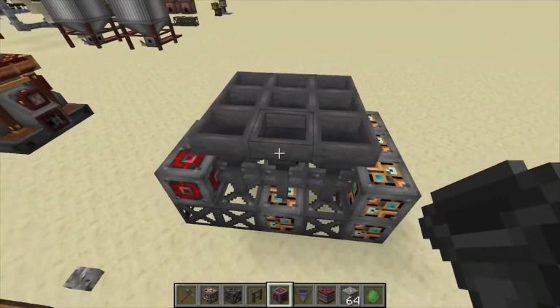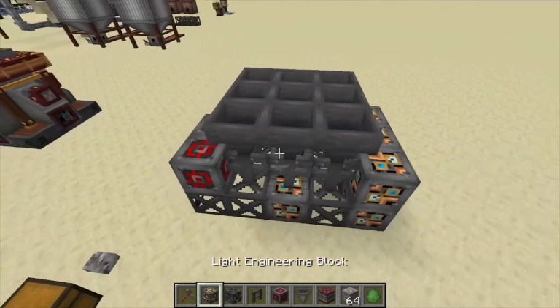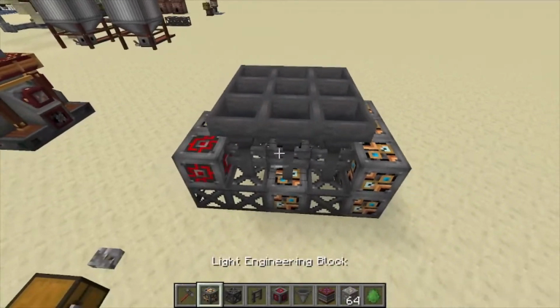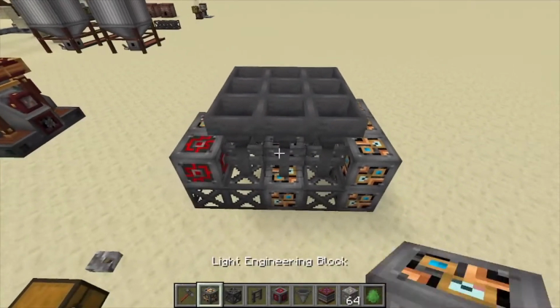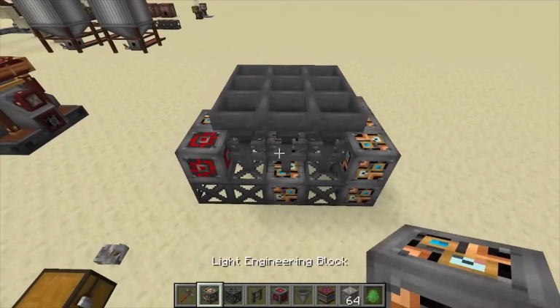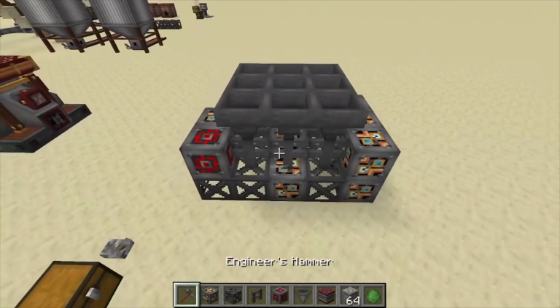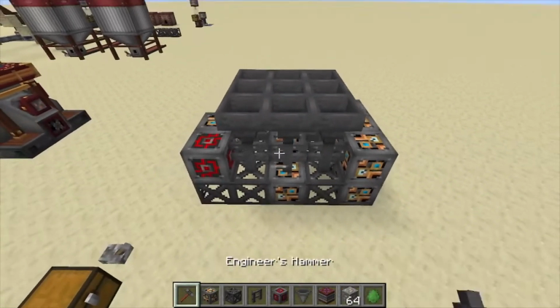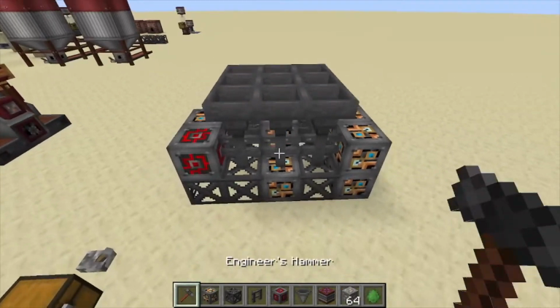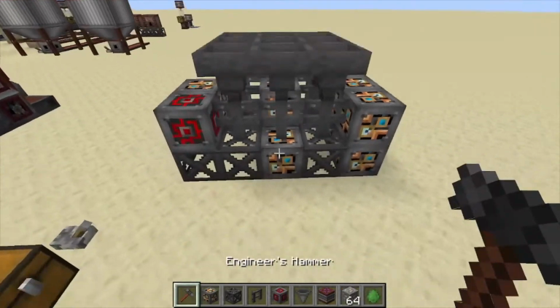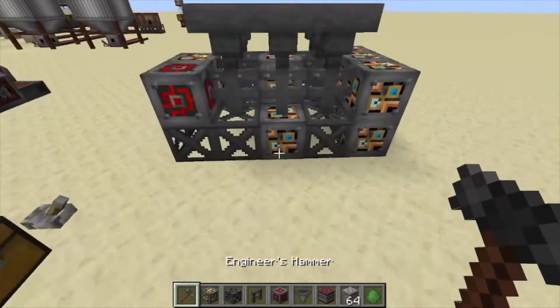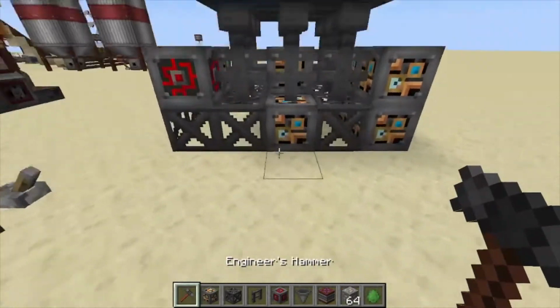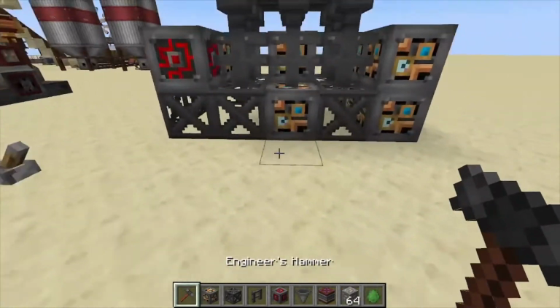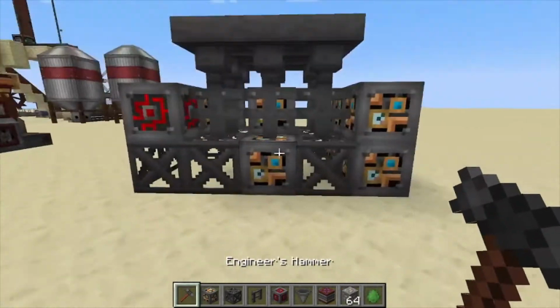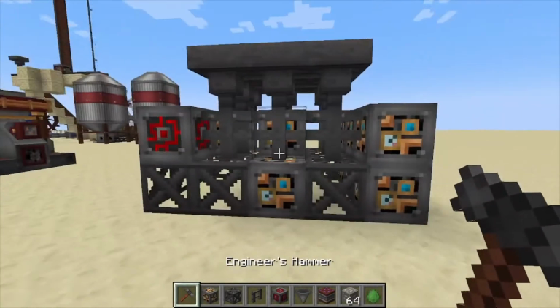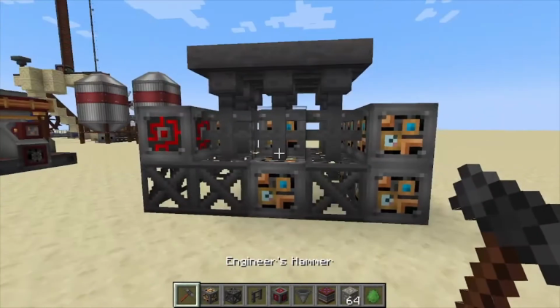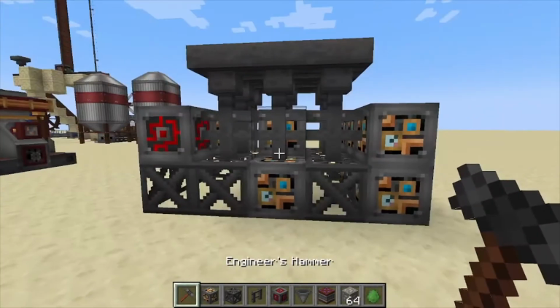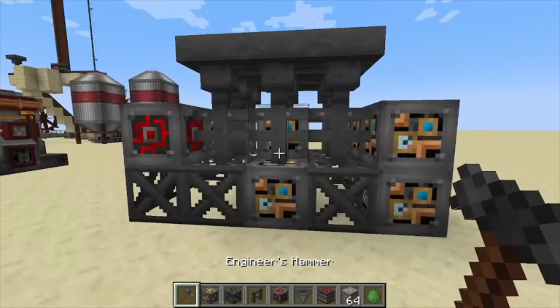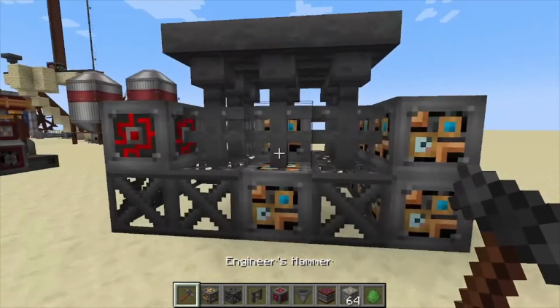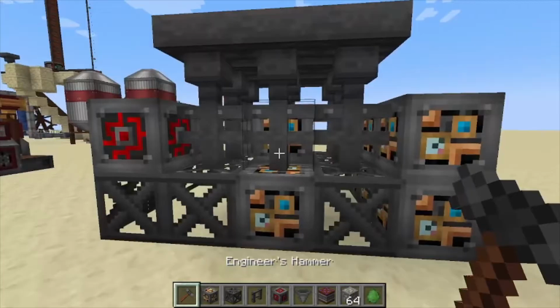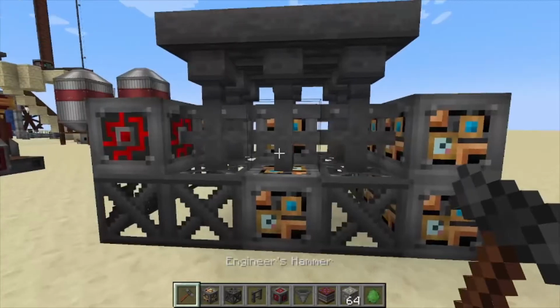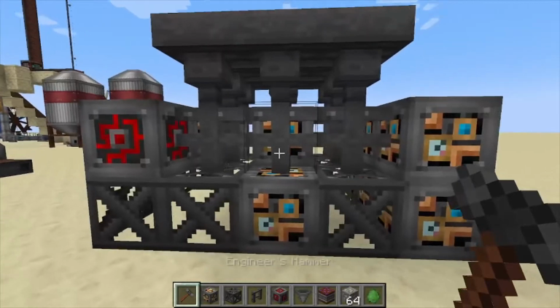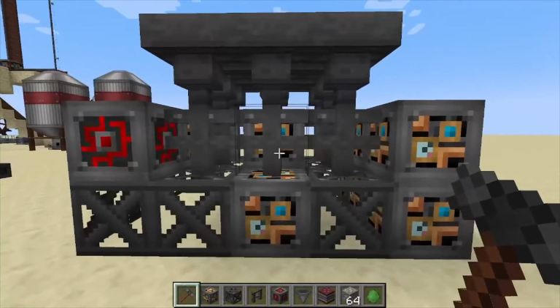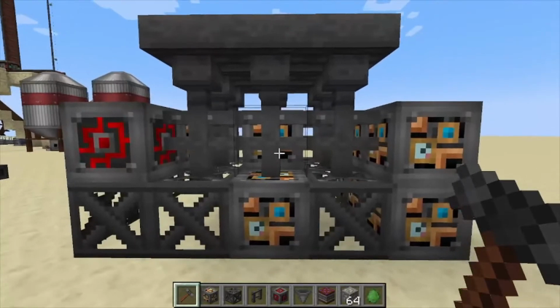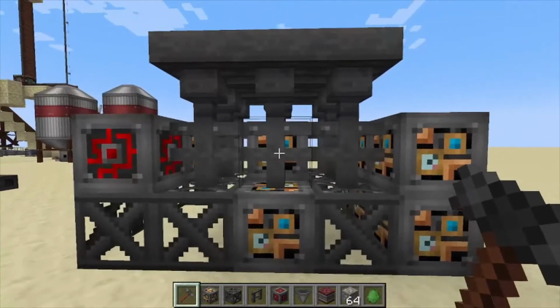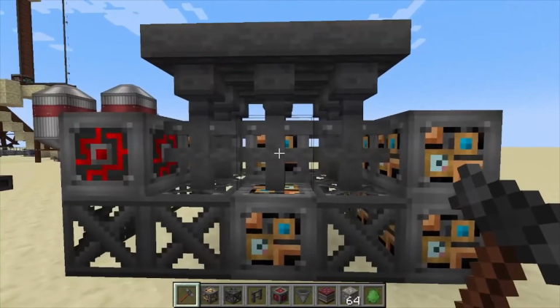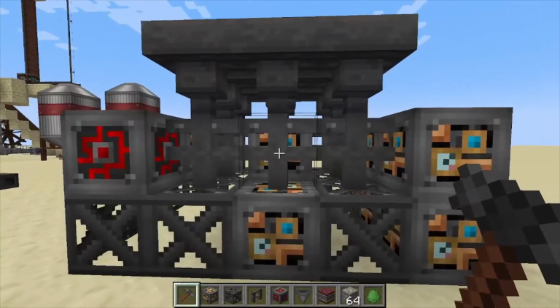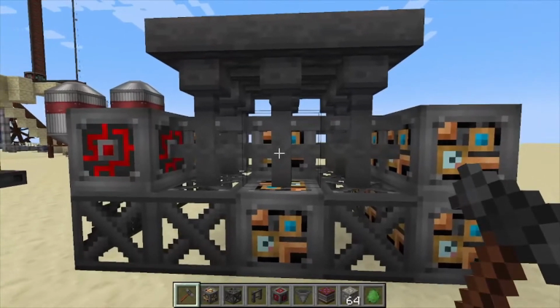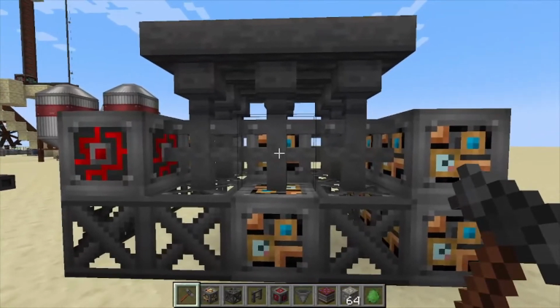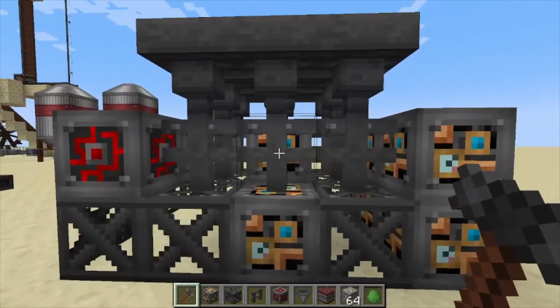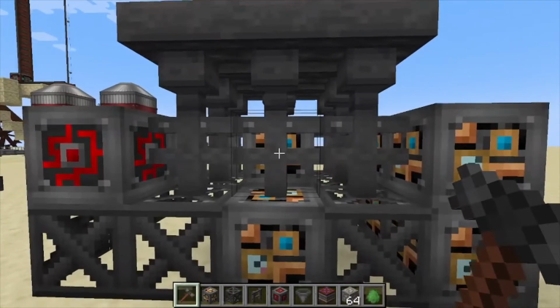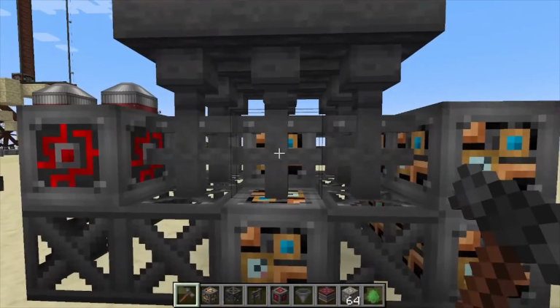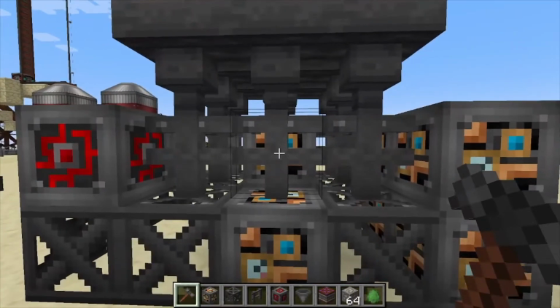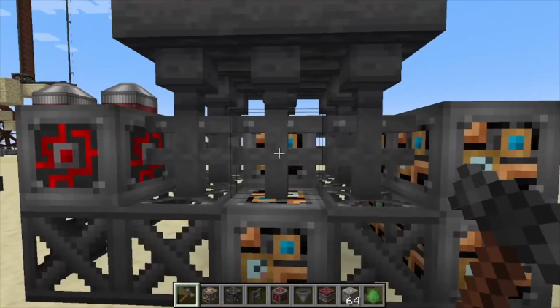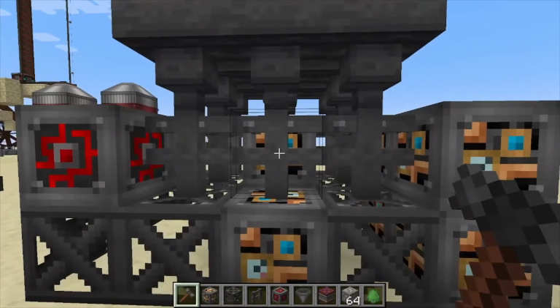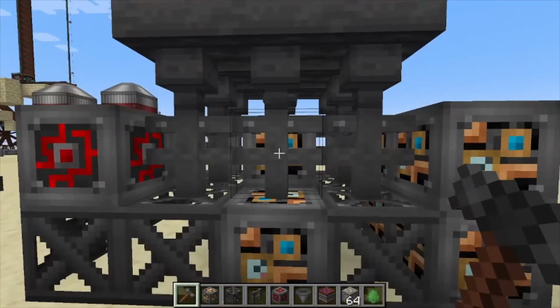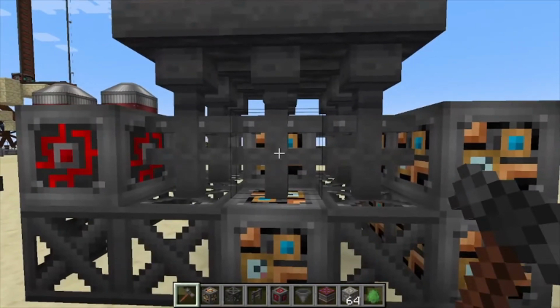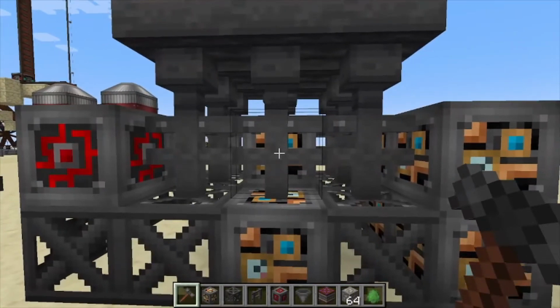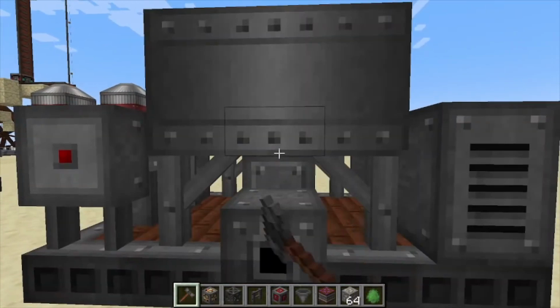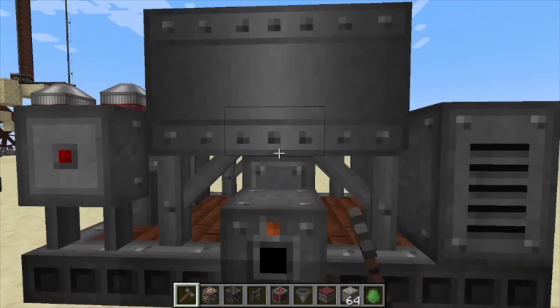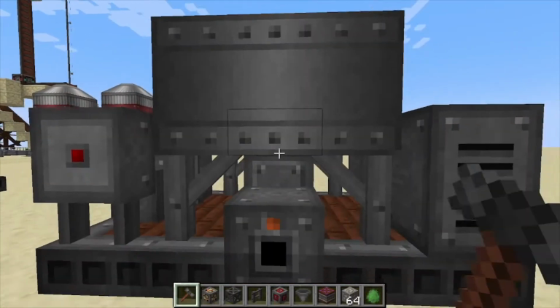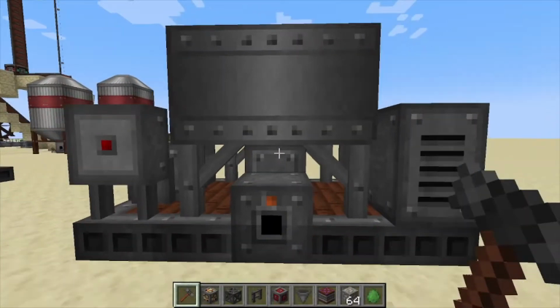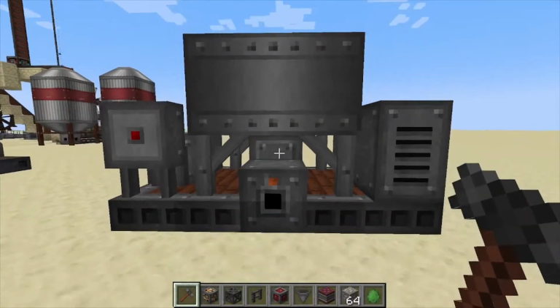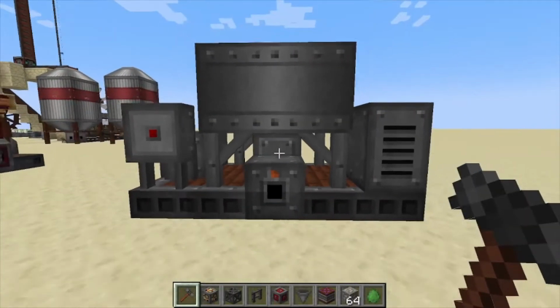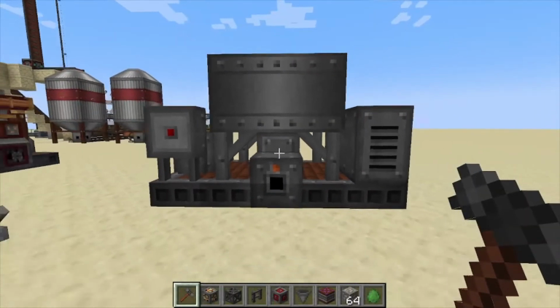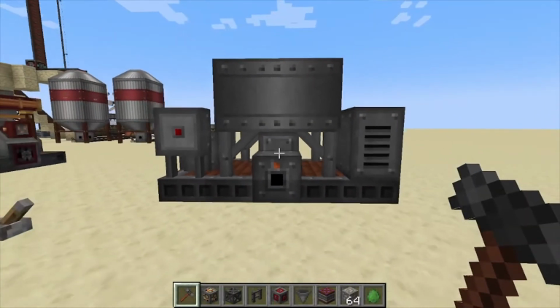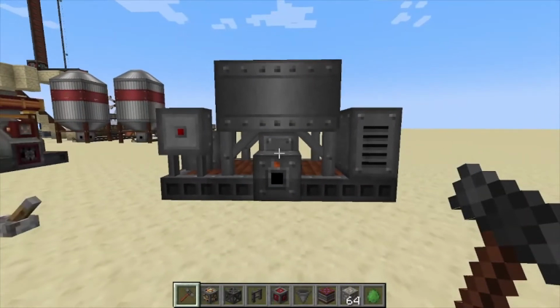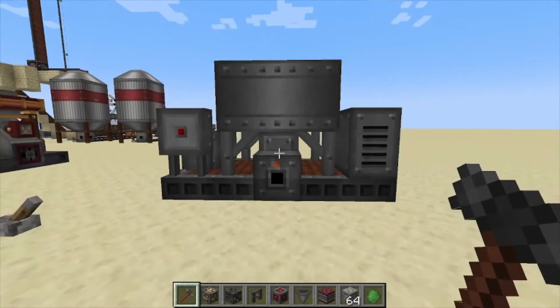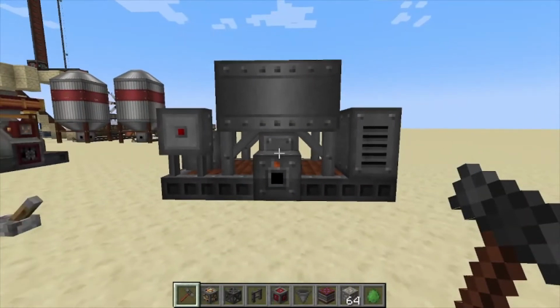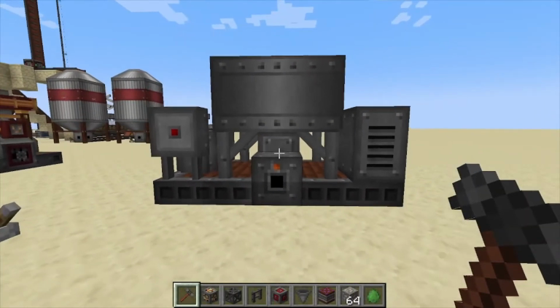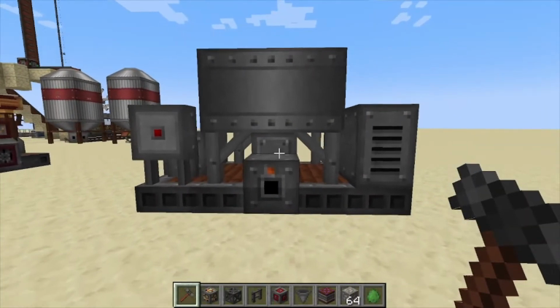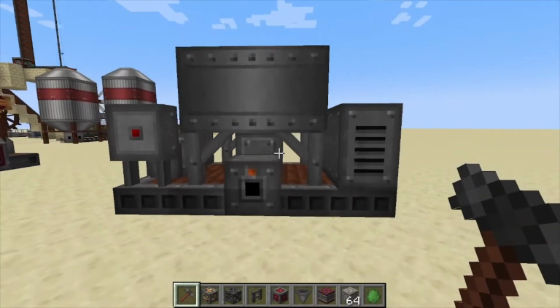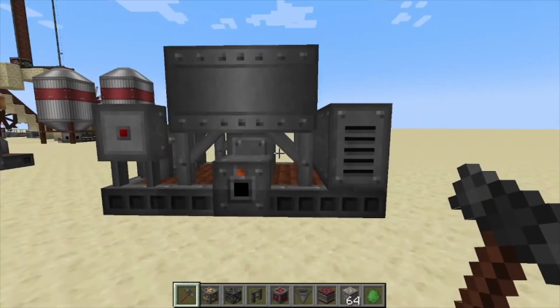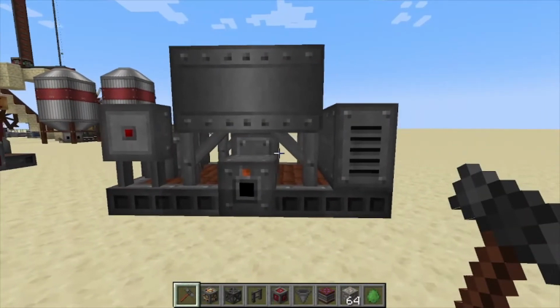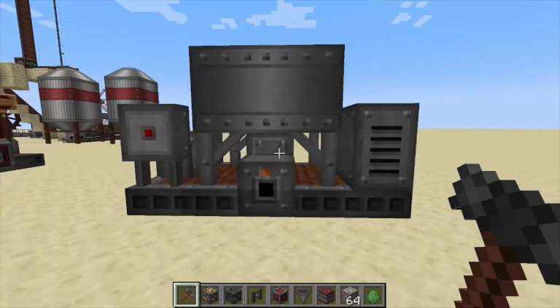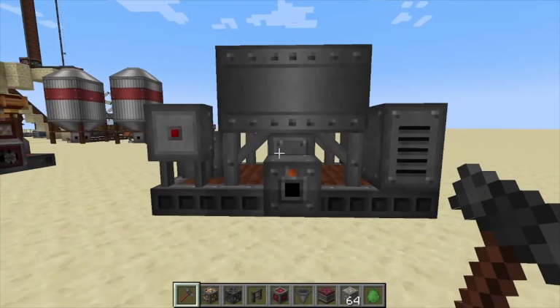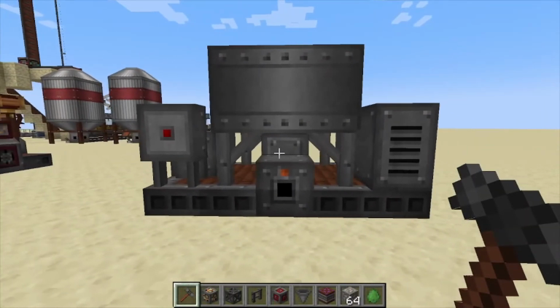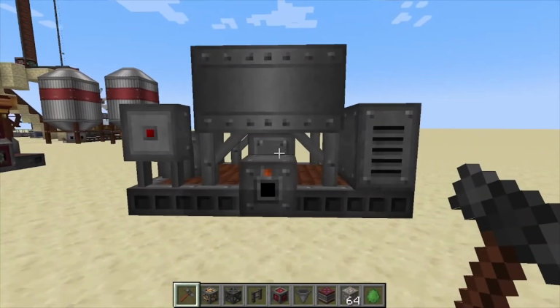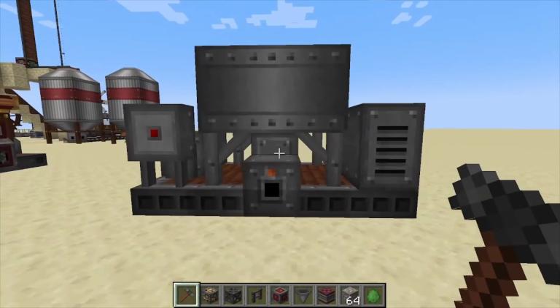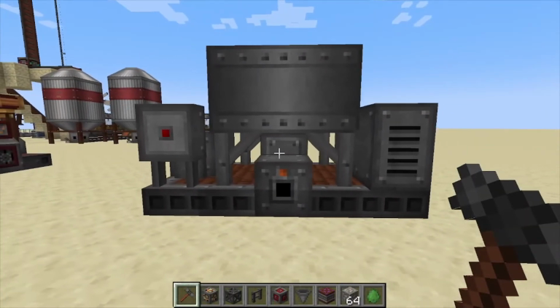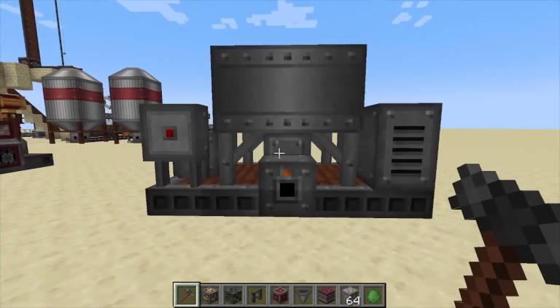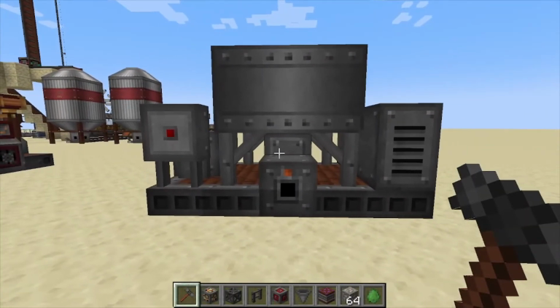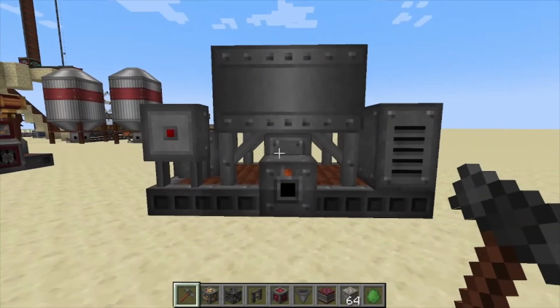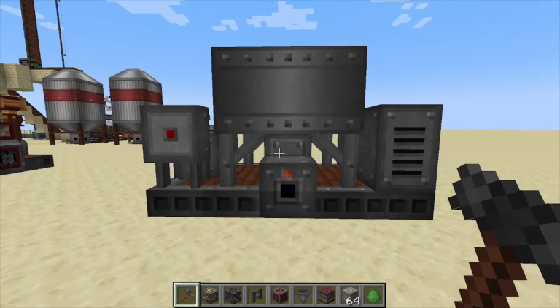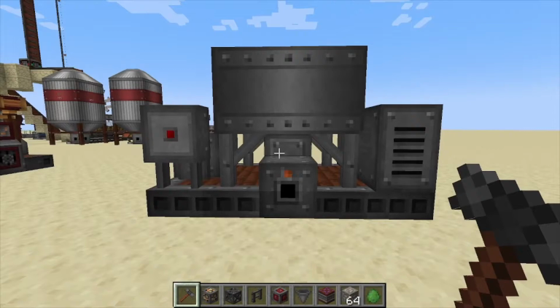The final layer is just covering up the center three-by-three area with hoppers. Then grab your Immersive Engineering hammer and click the center fence — that's going to create your multi-block structure.